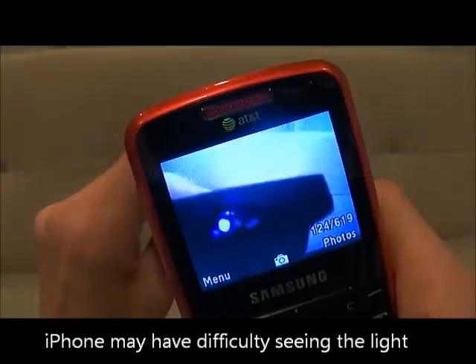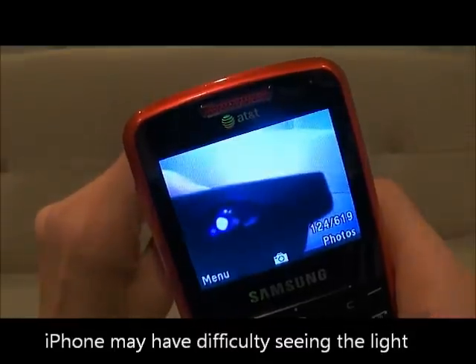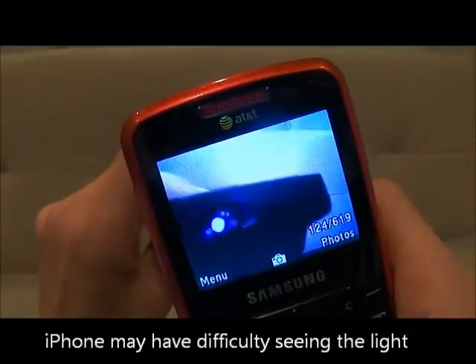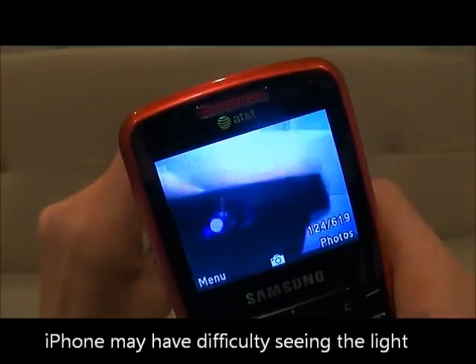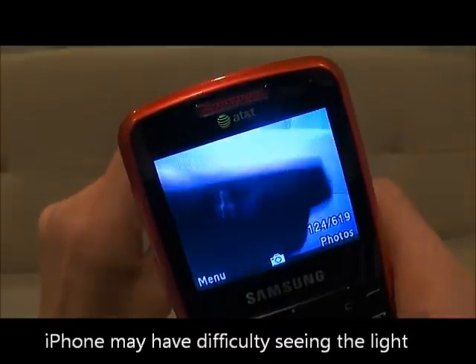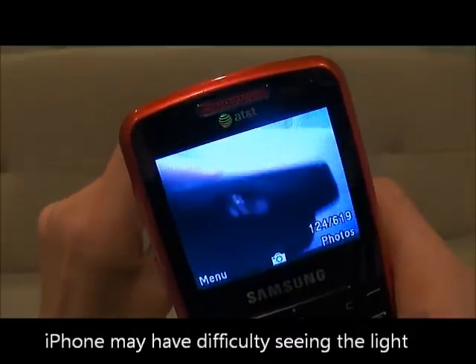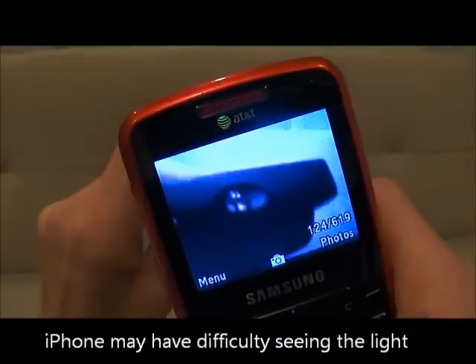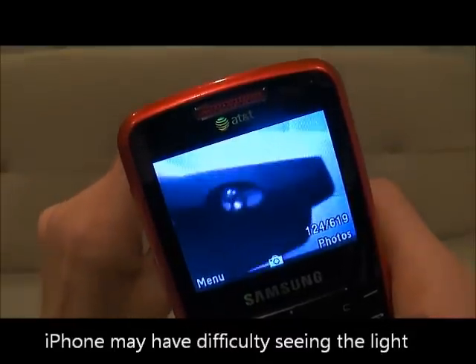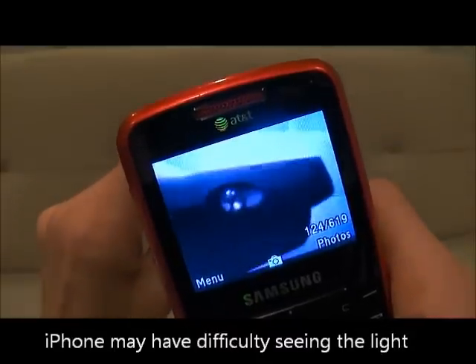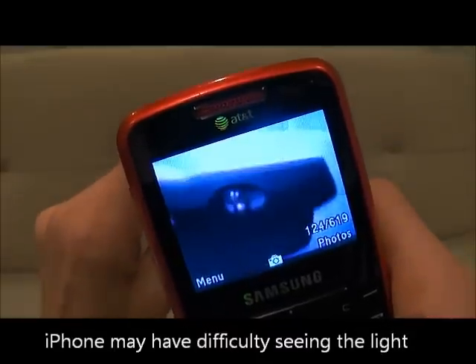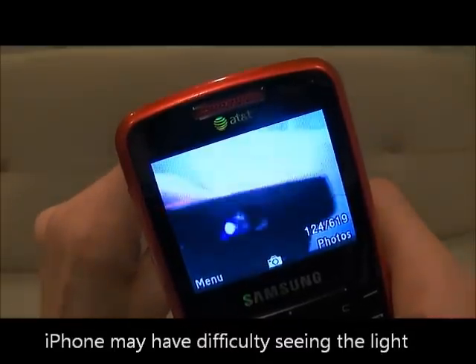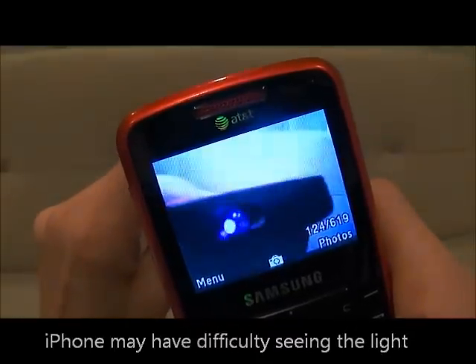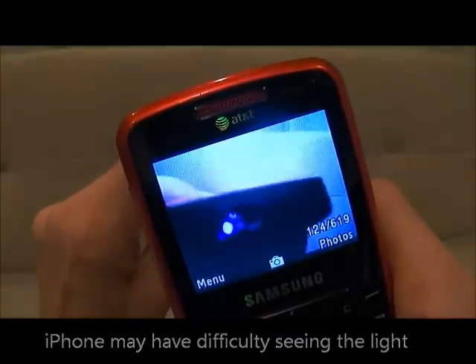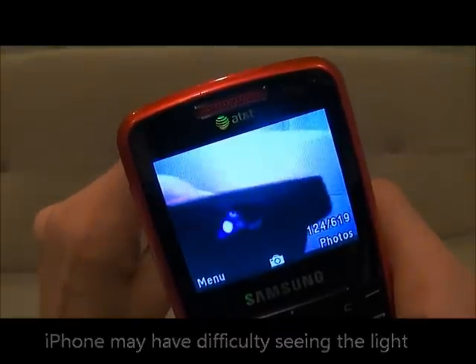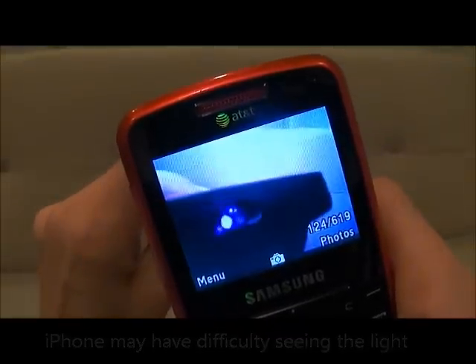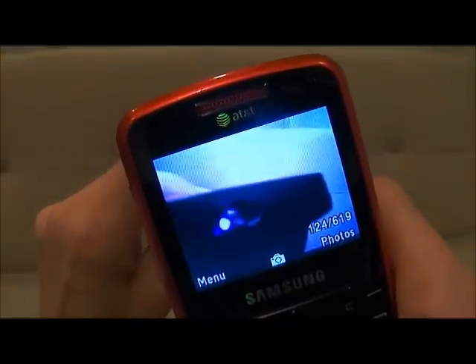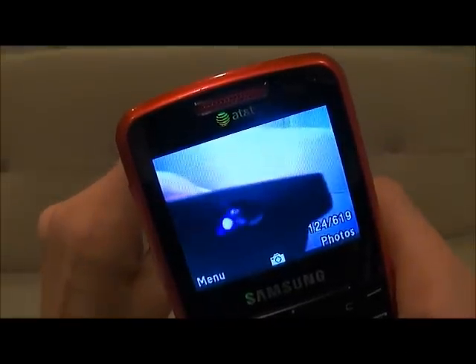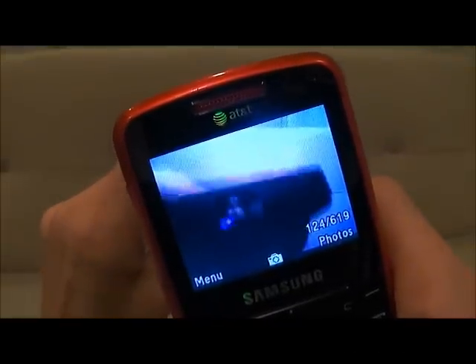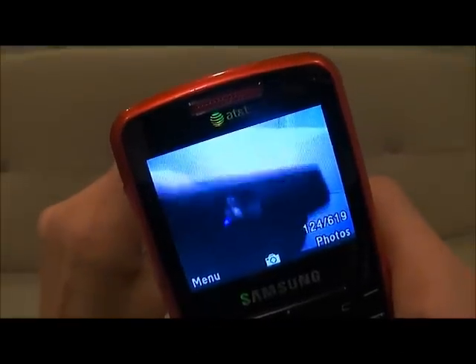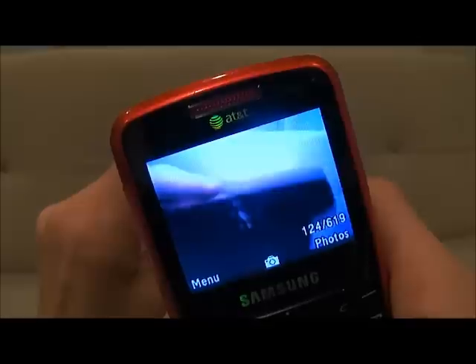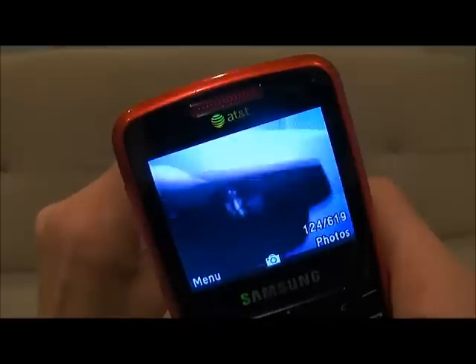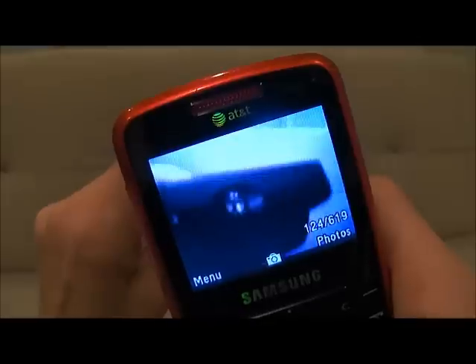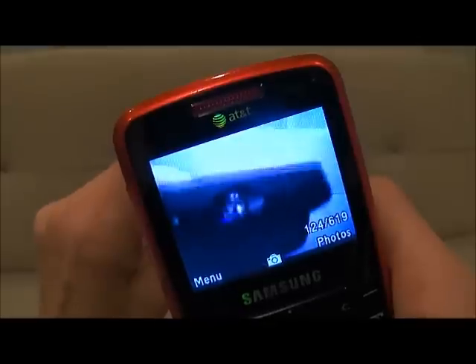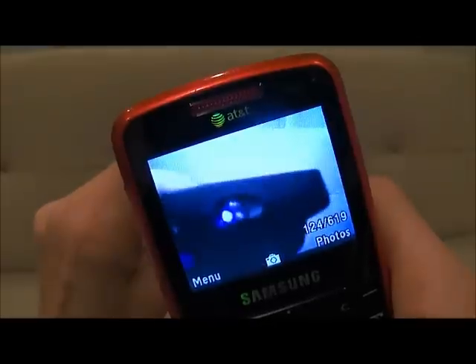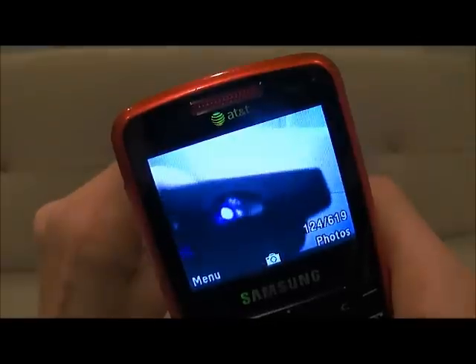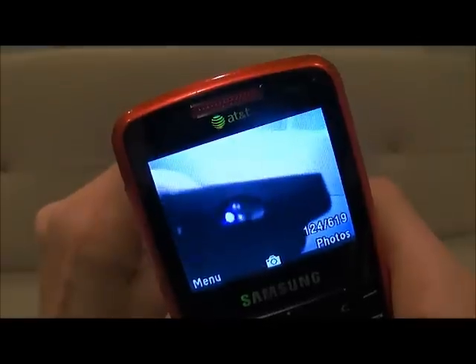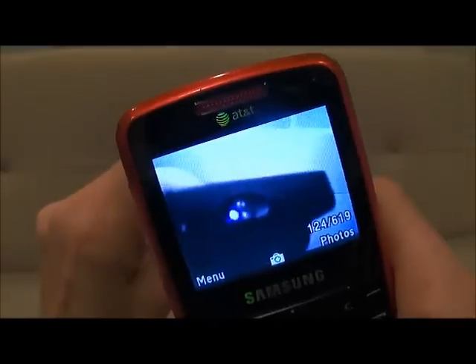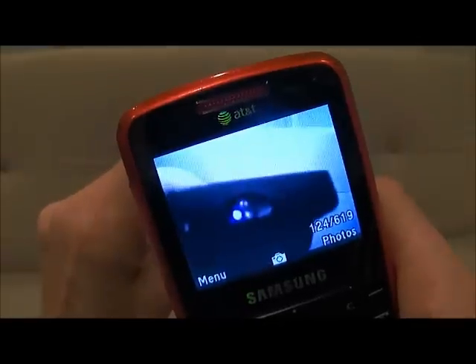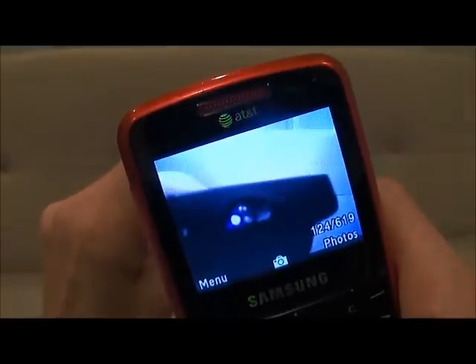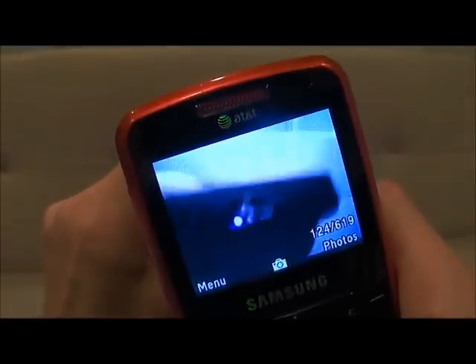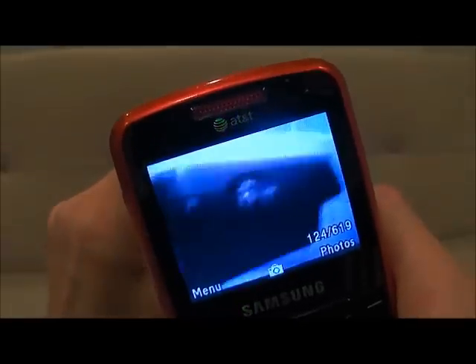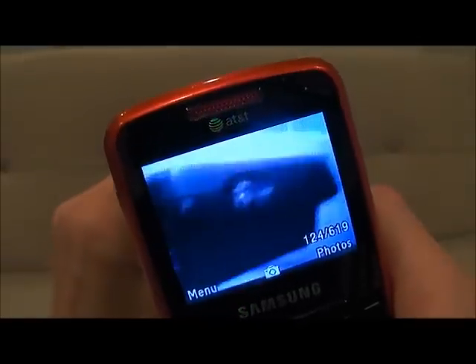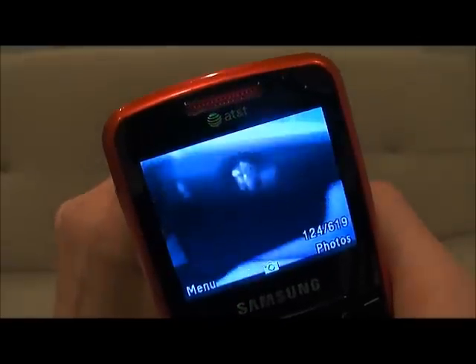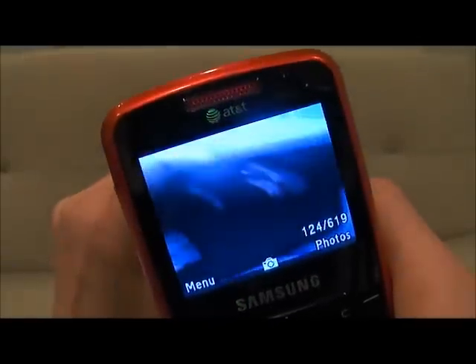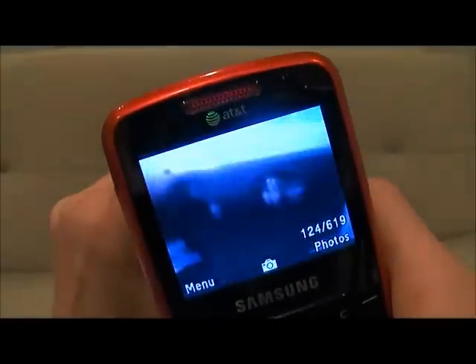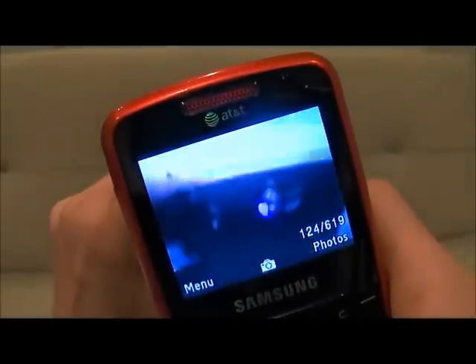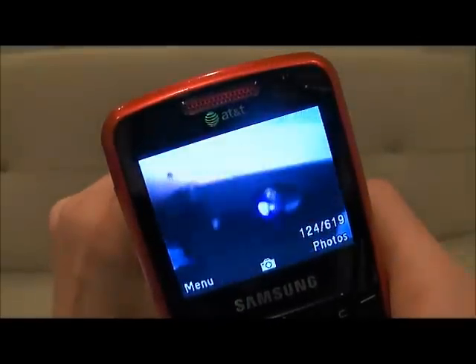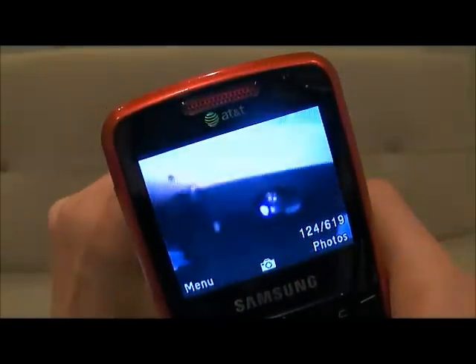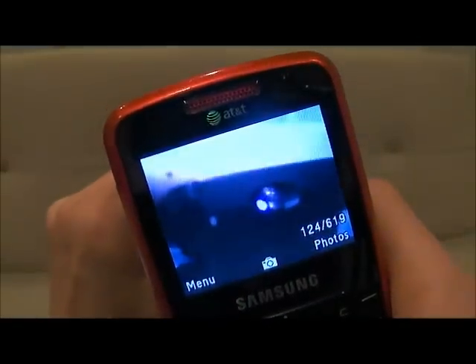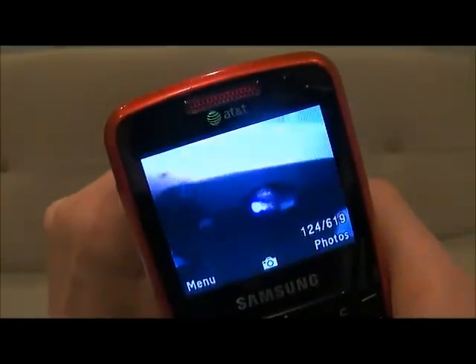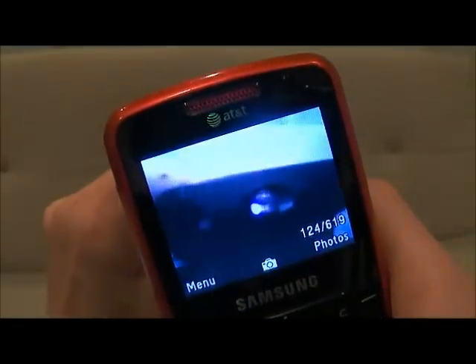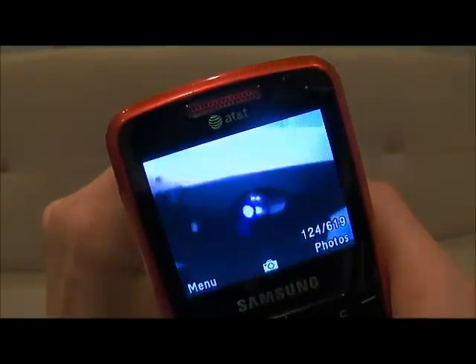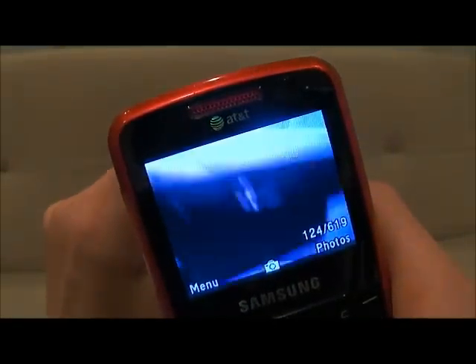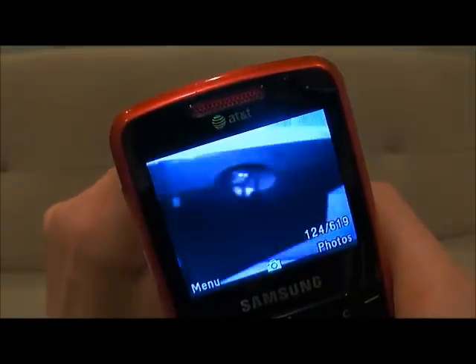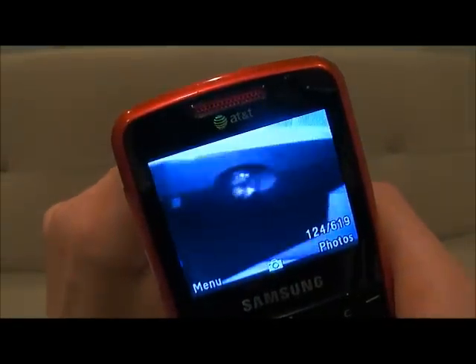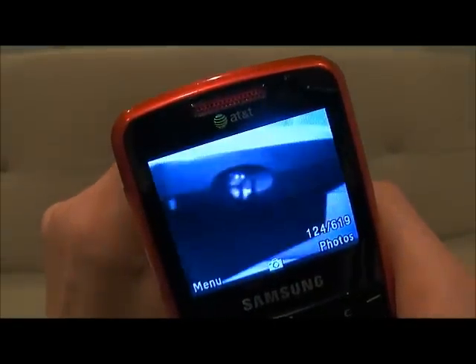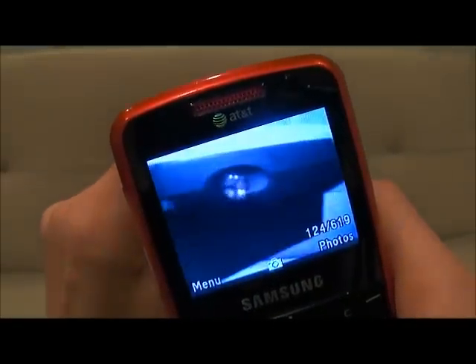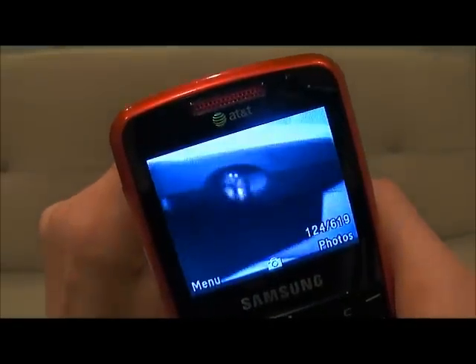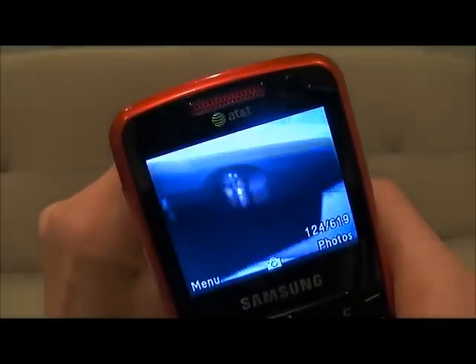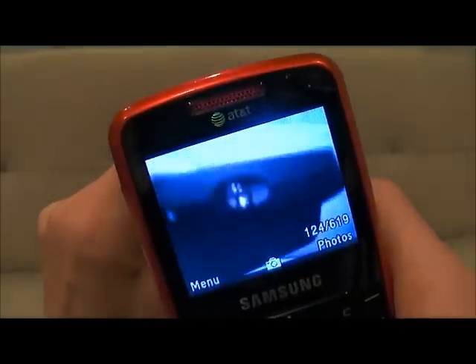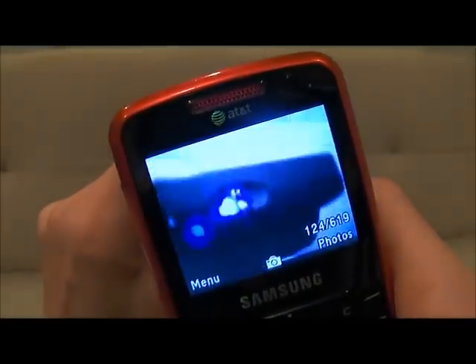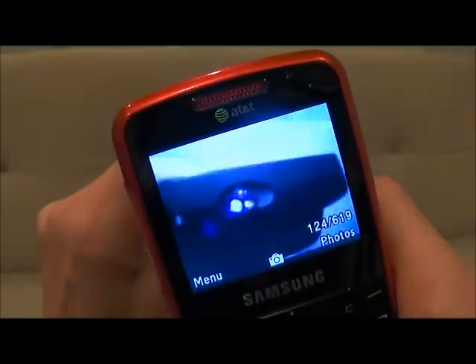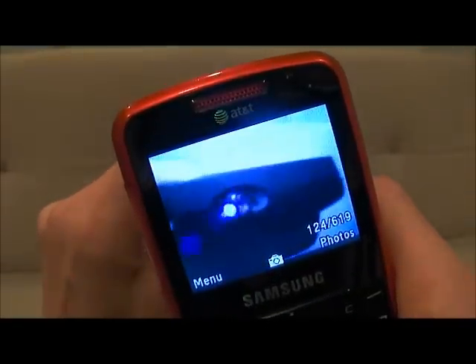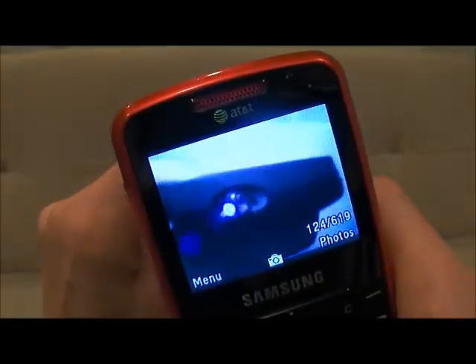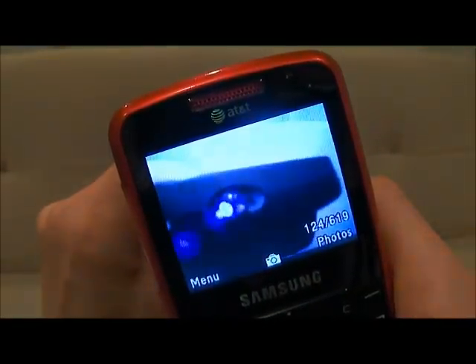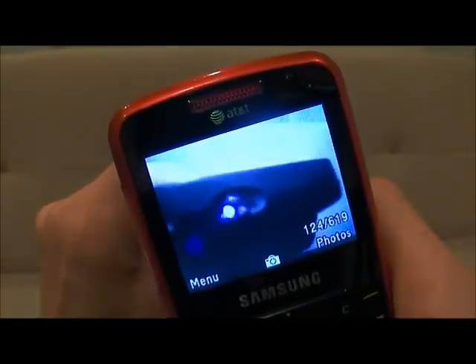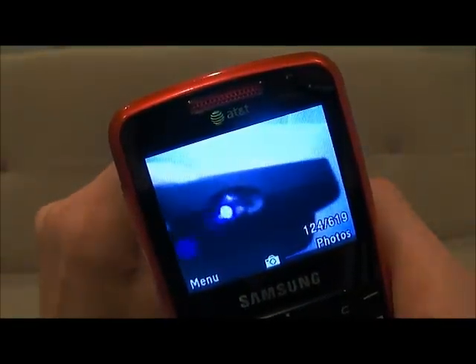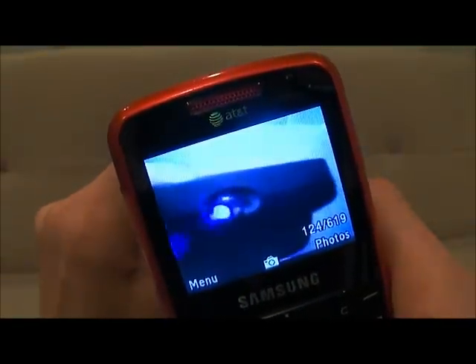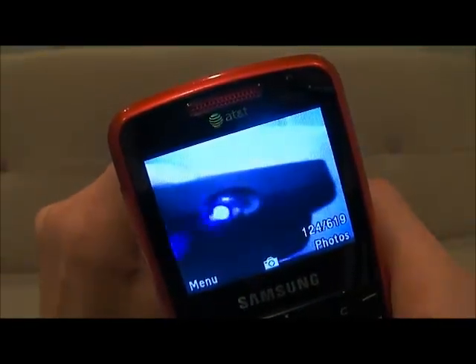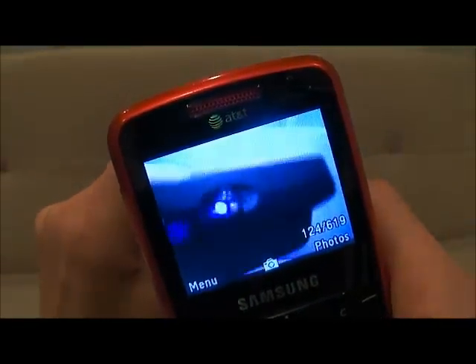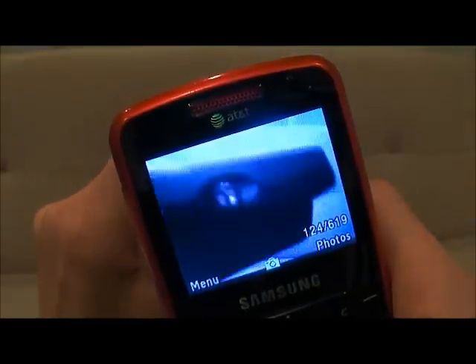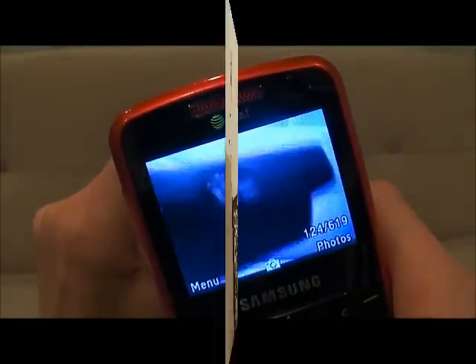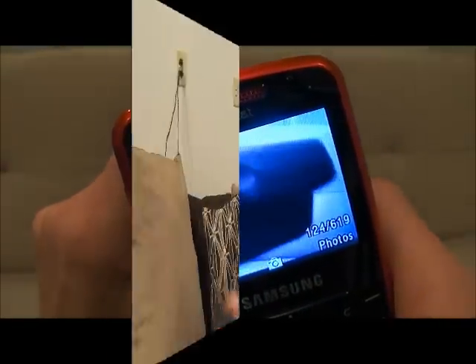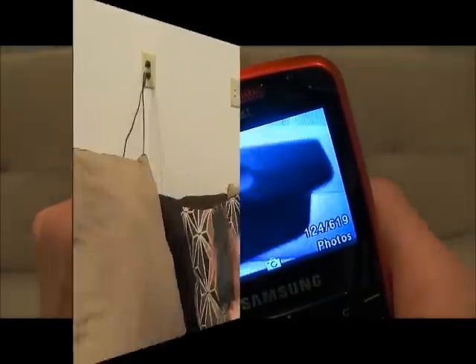That means that the button you're pressing is functioning properly. I would recommend going through and pressing every button on the remote control to ensure that the entire remote control is functioning properly.